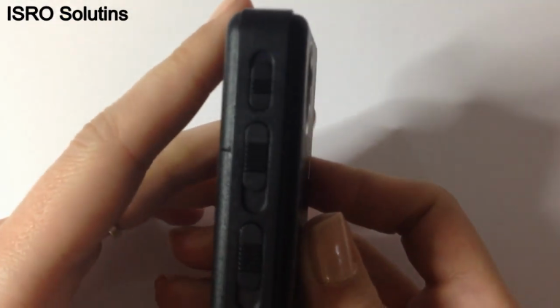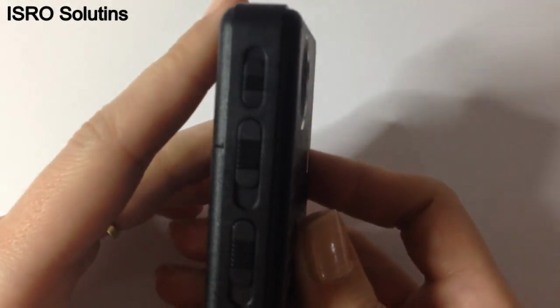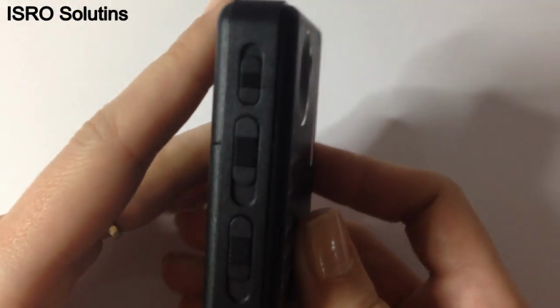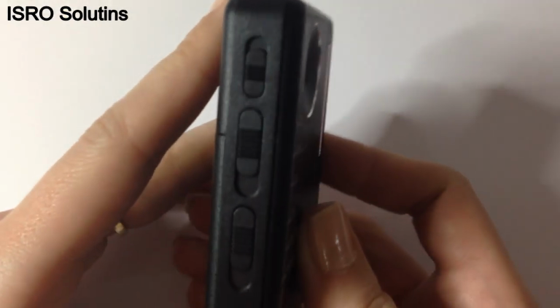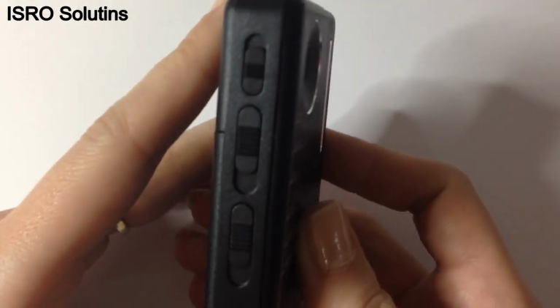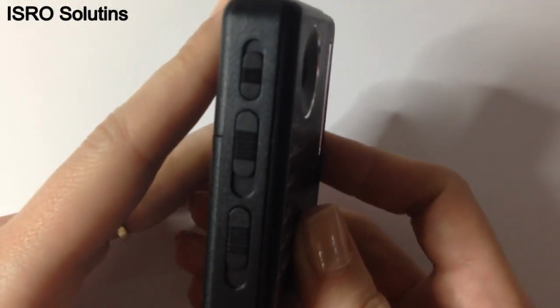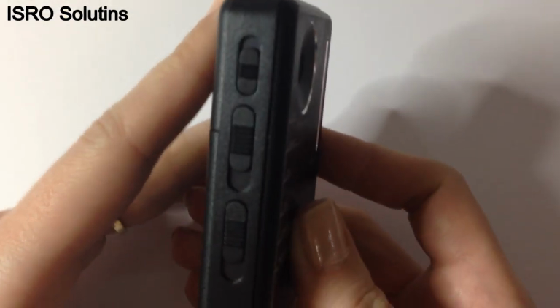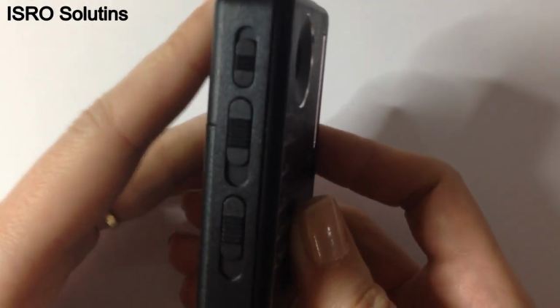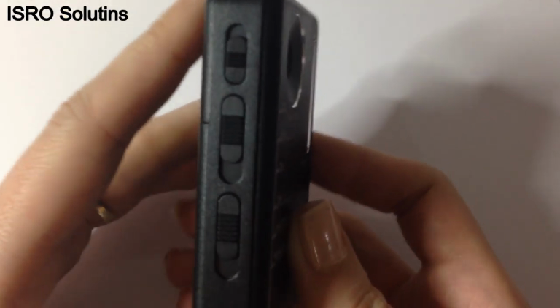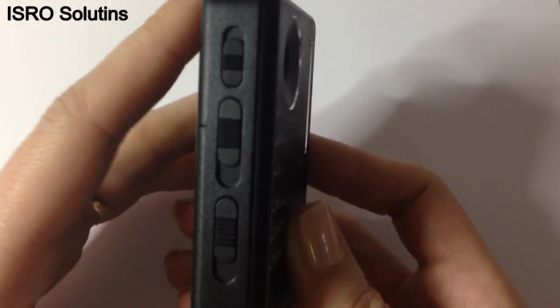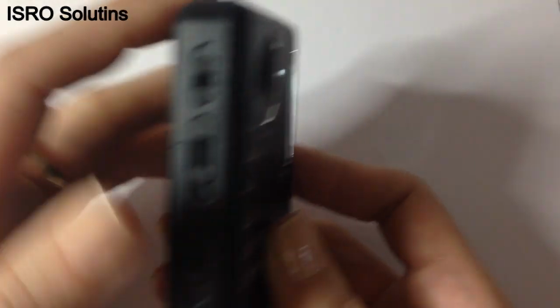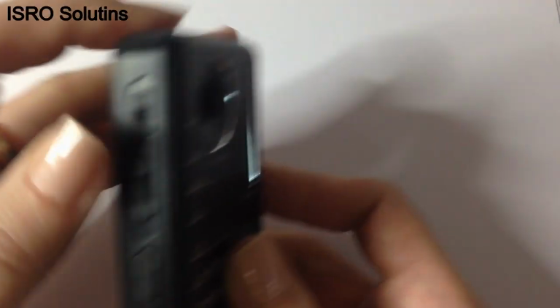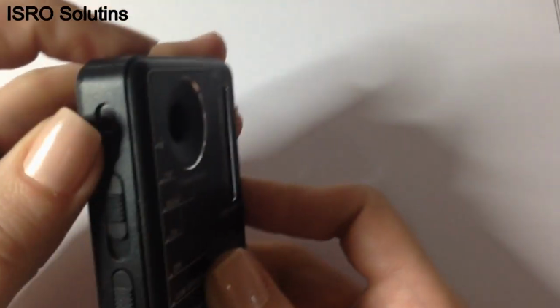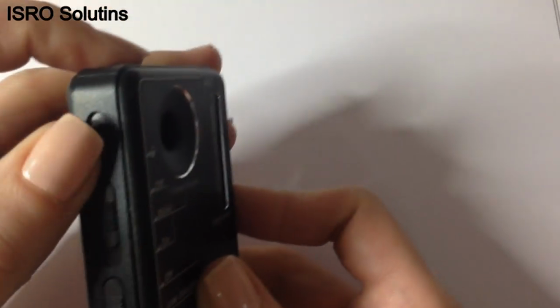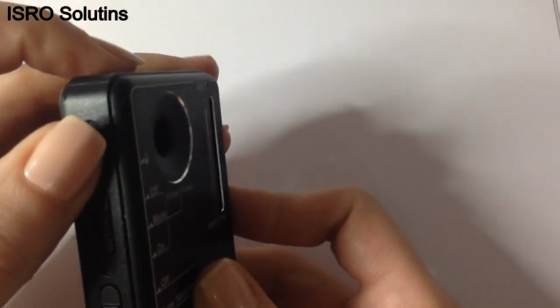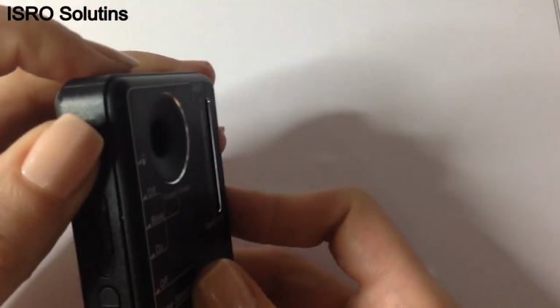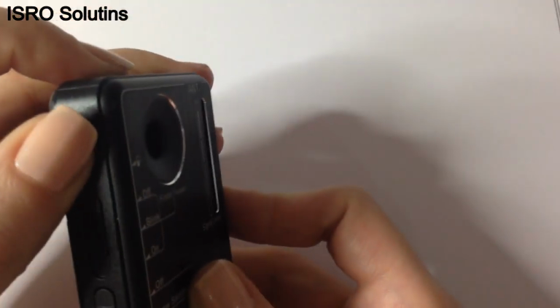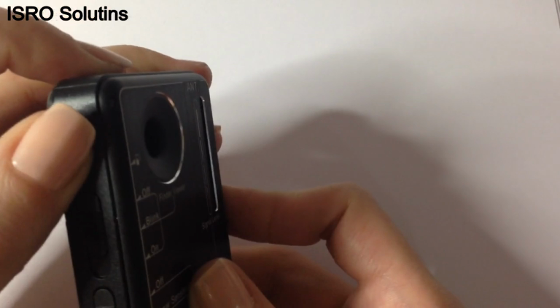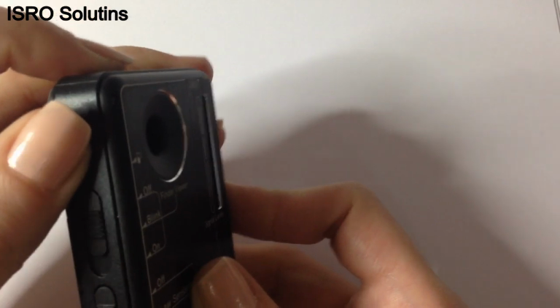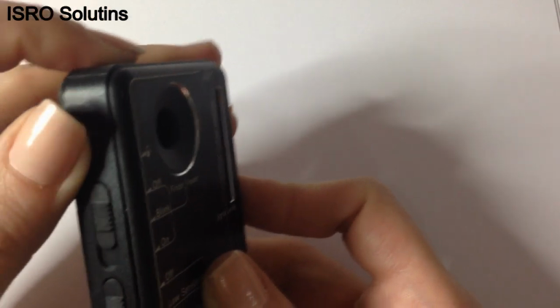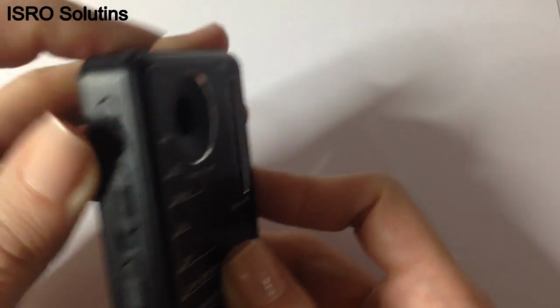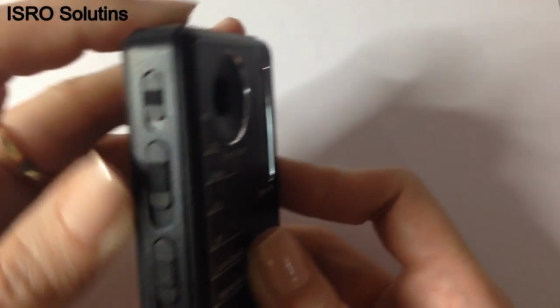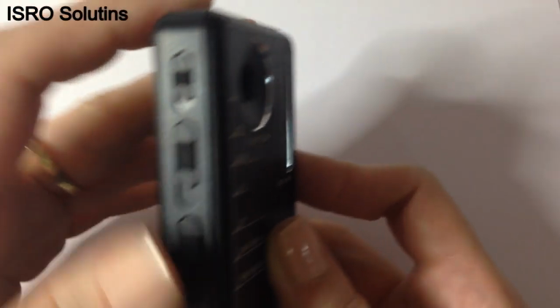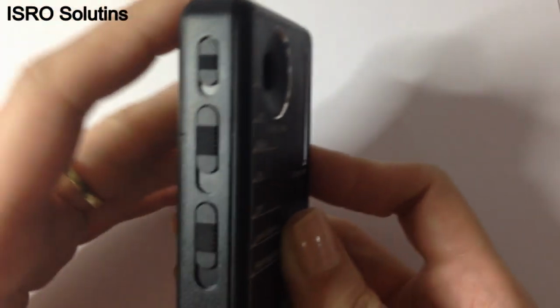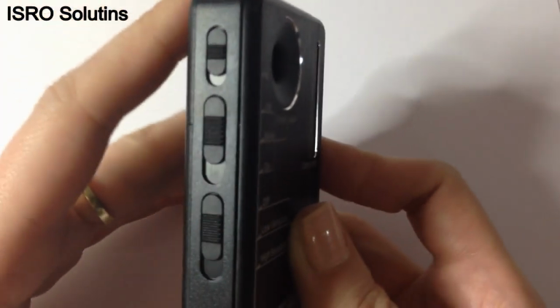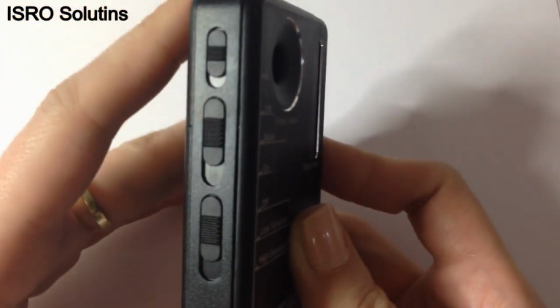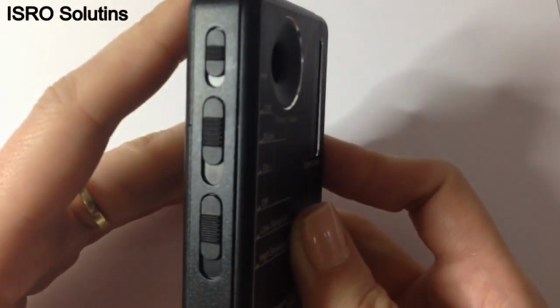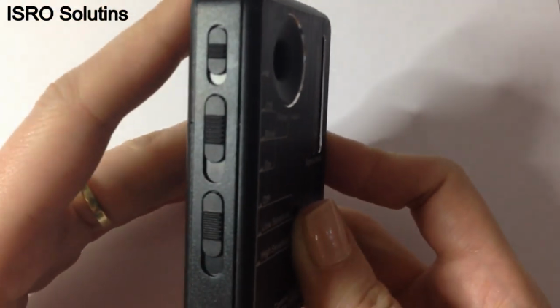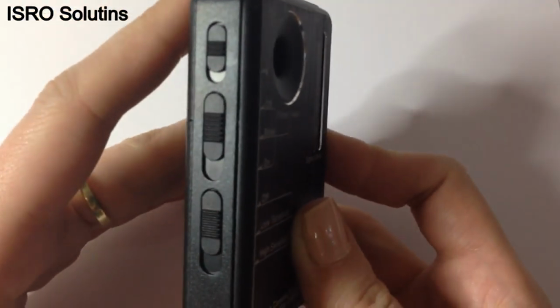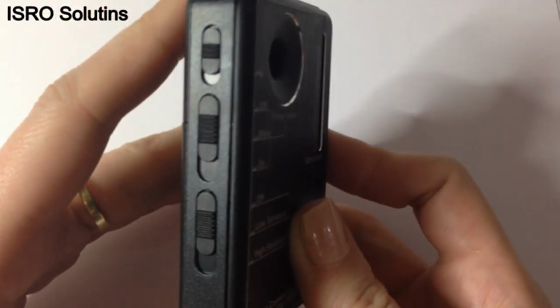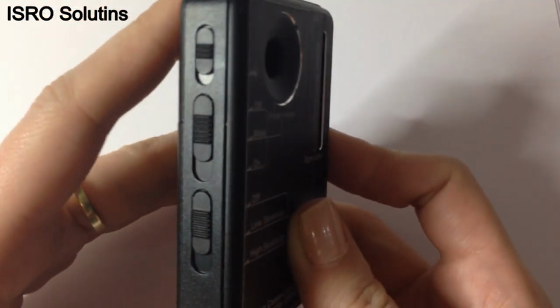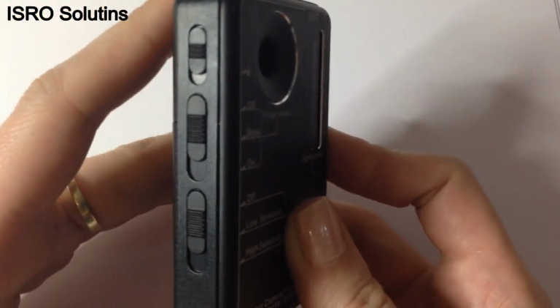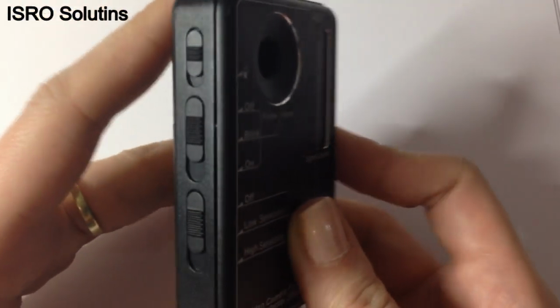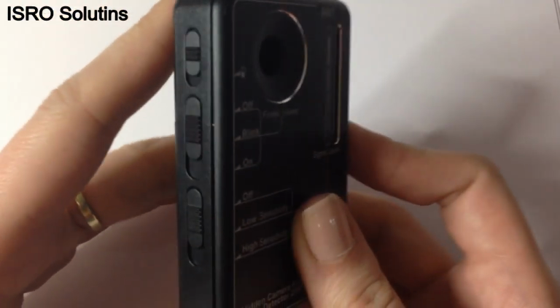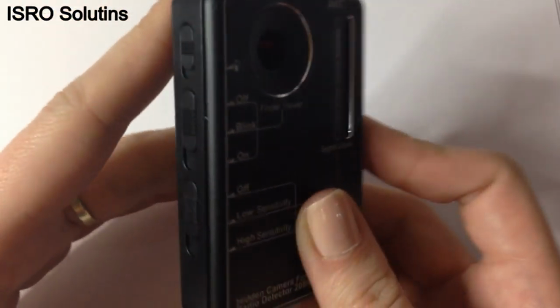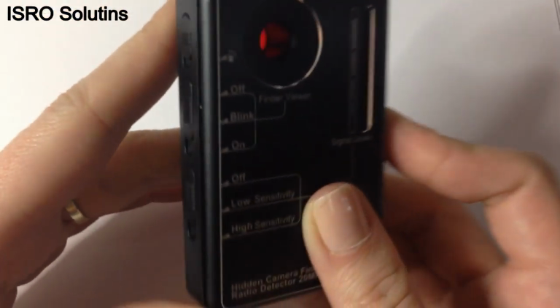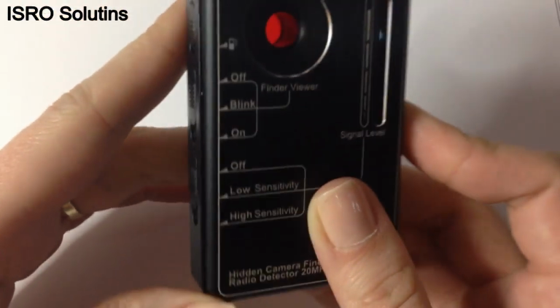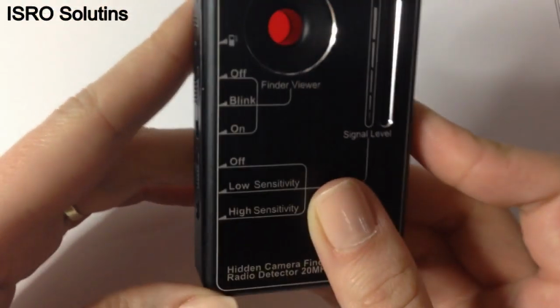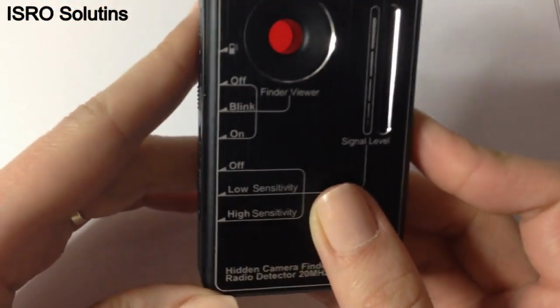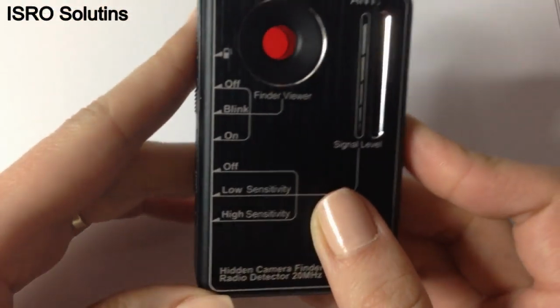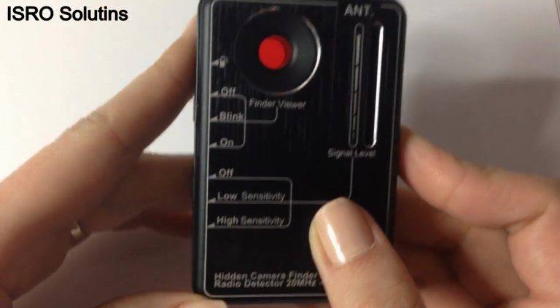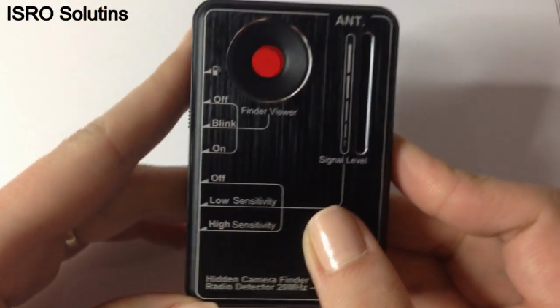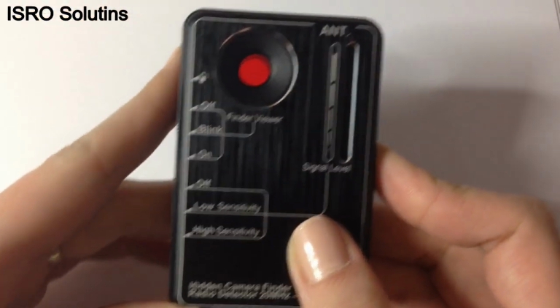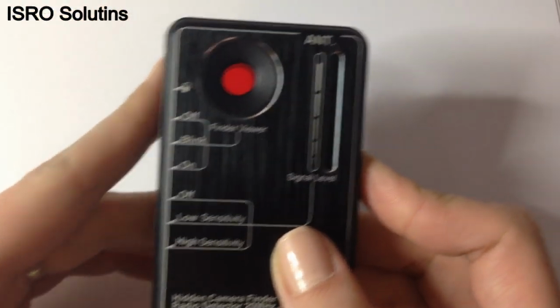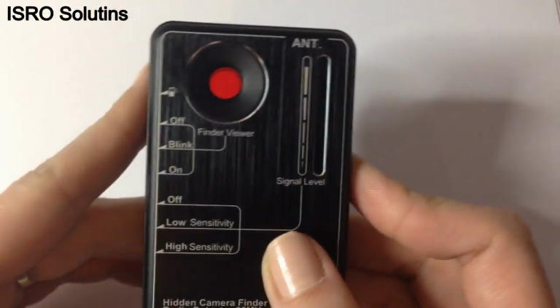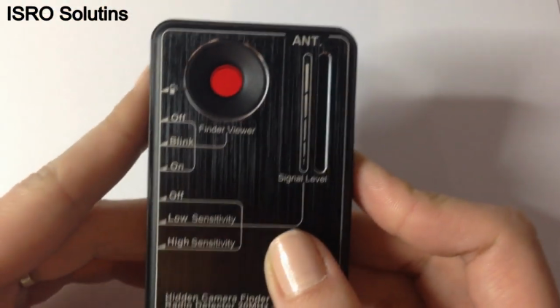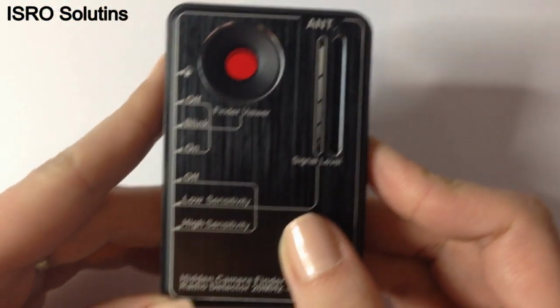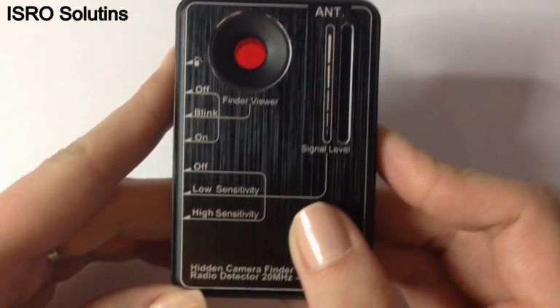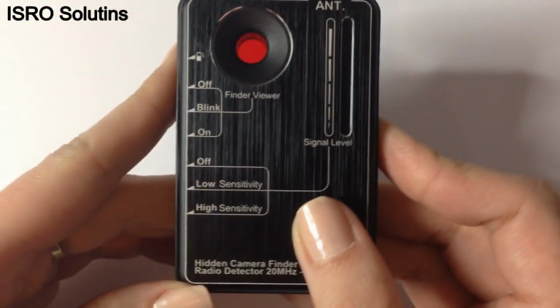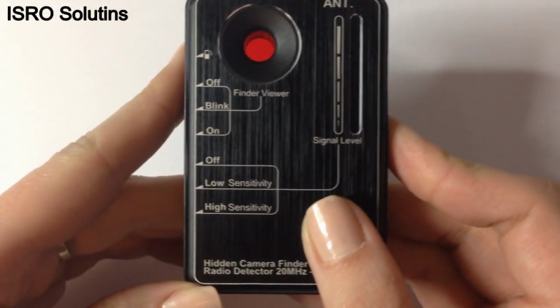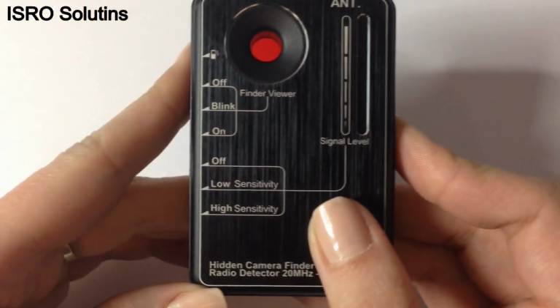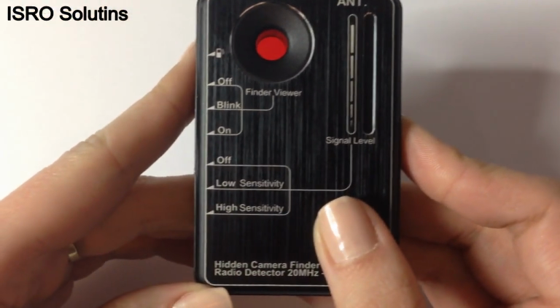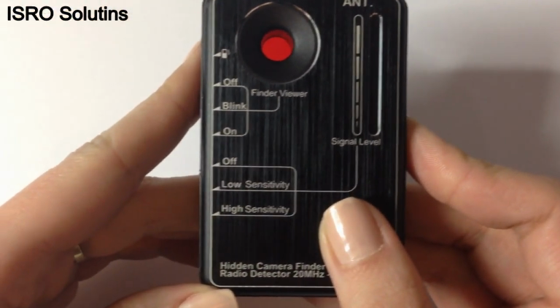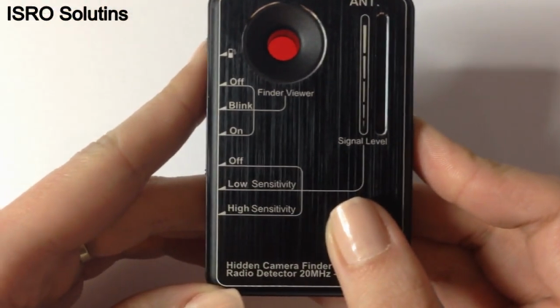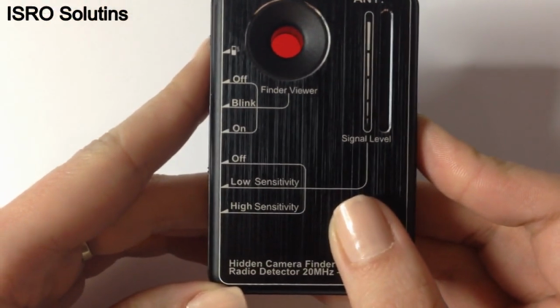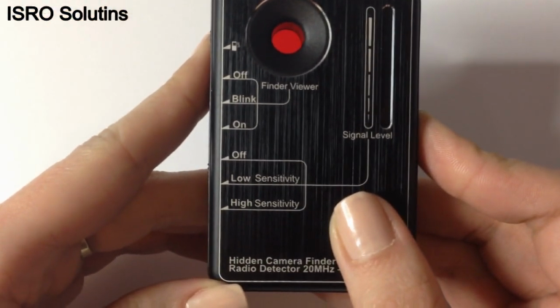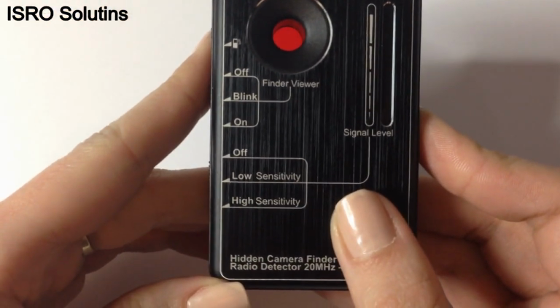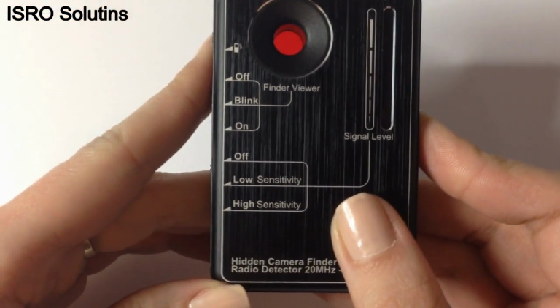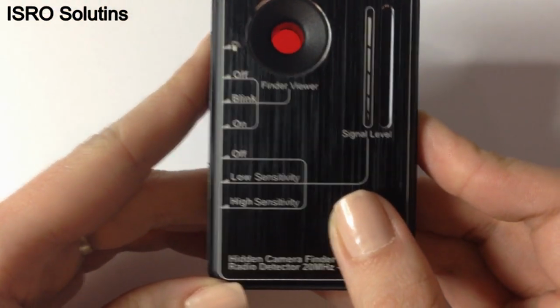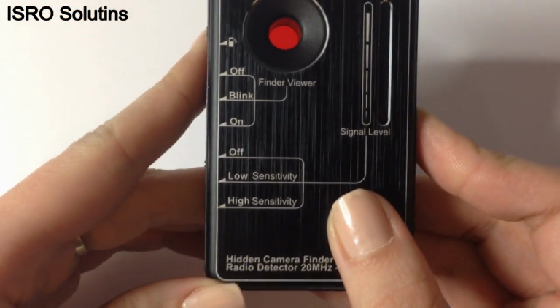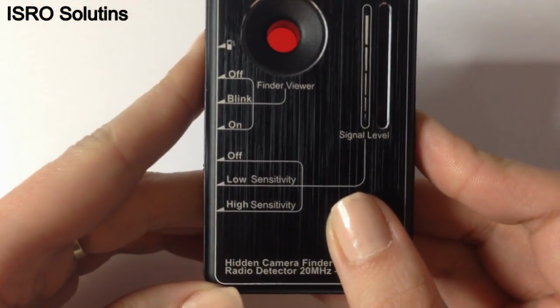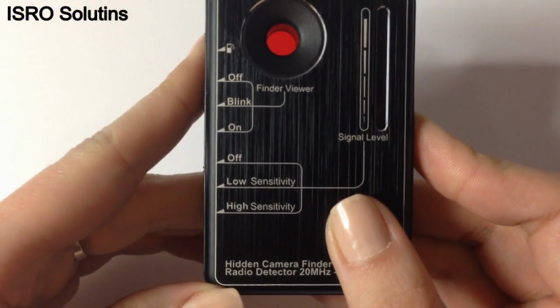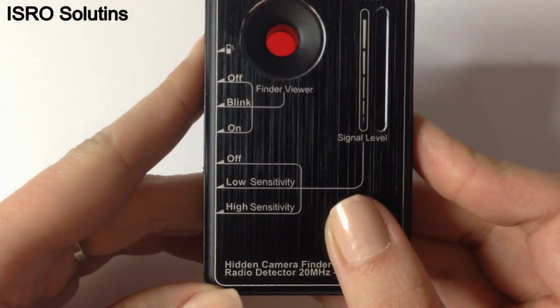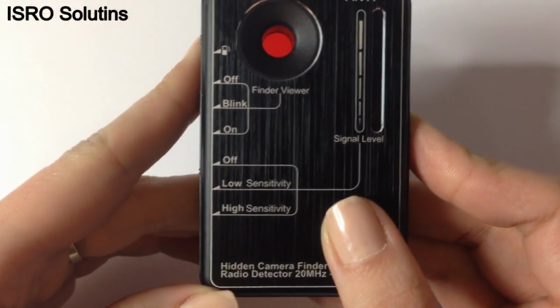On the left side, you can see three tabs. The role of each tab is marked on the frontal side of the device.